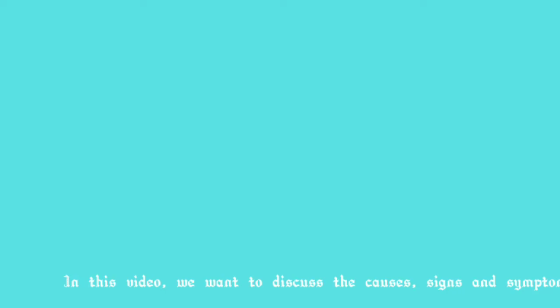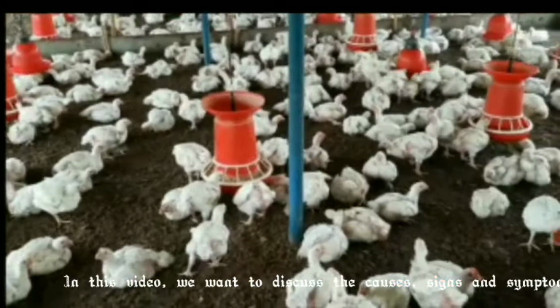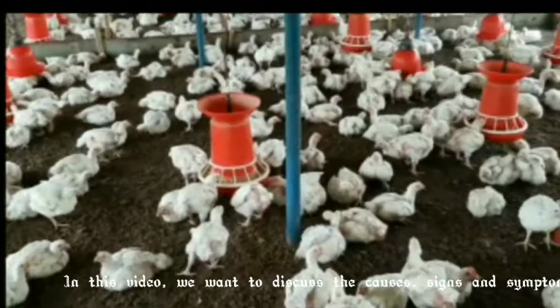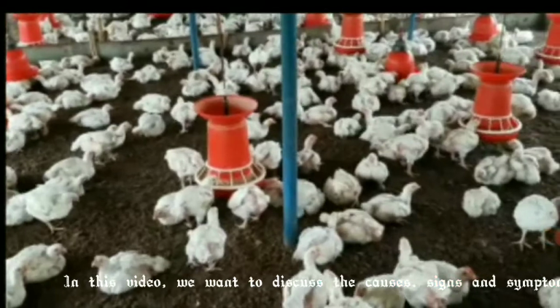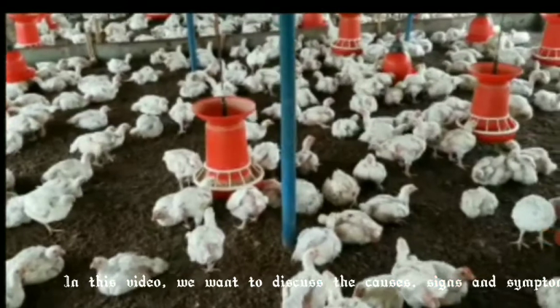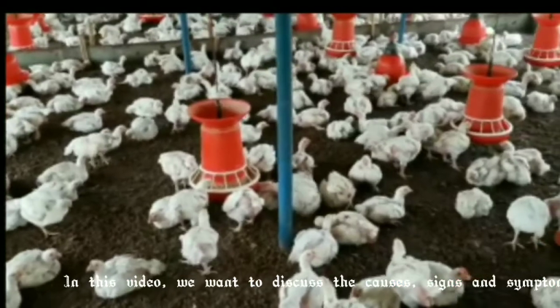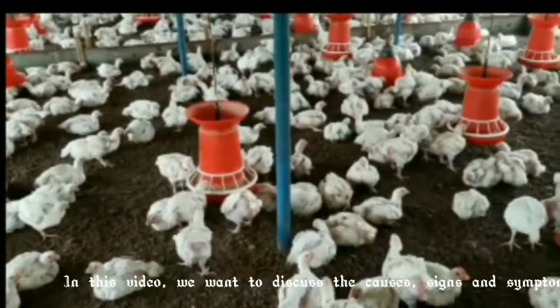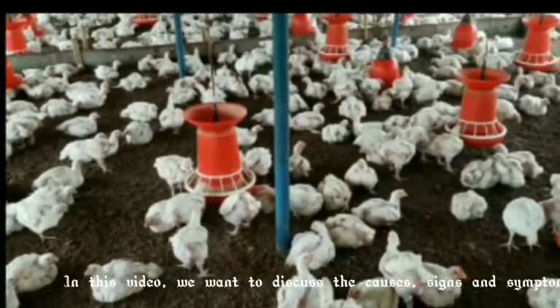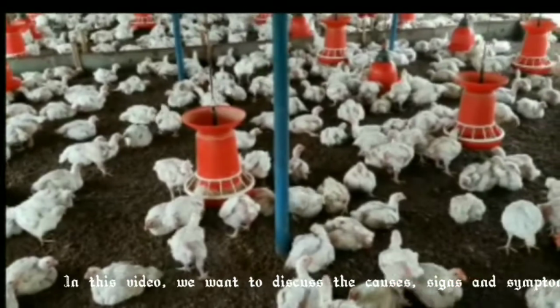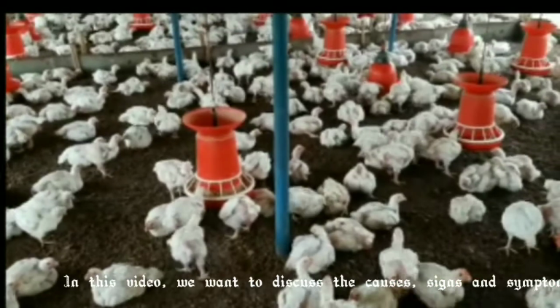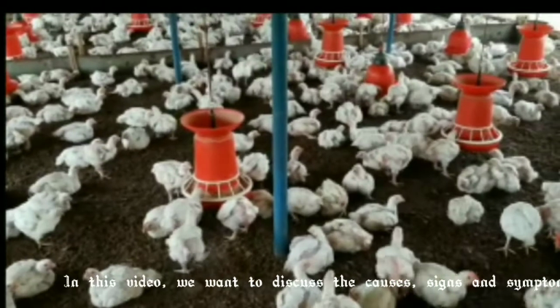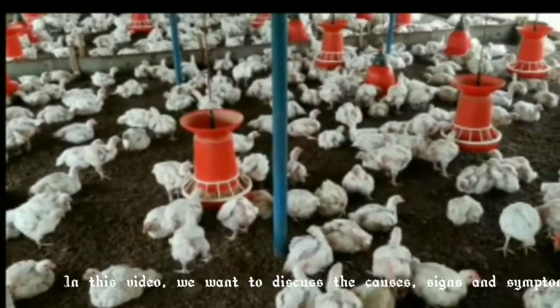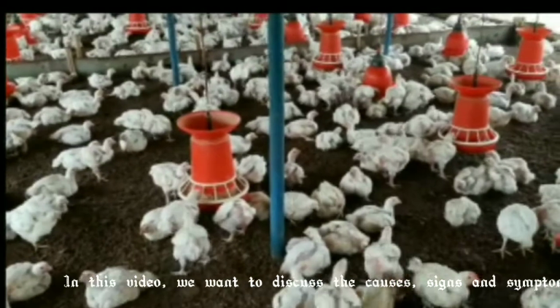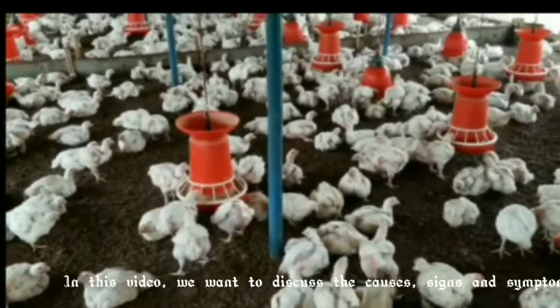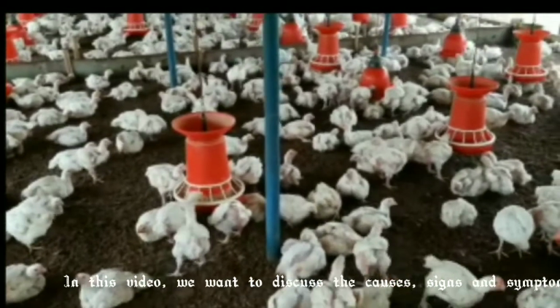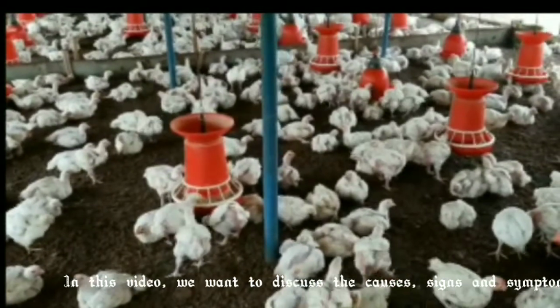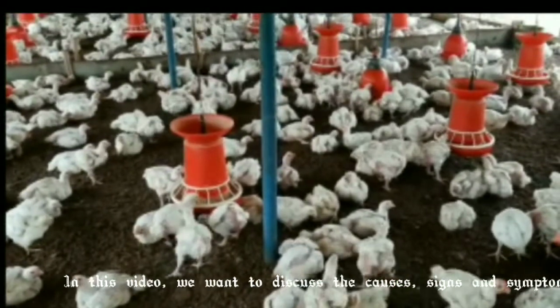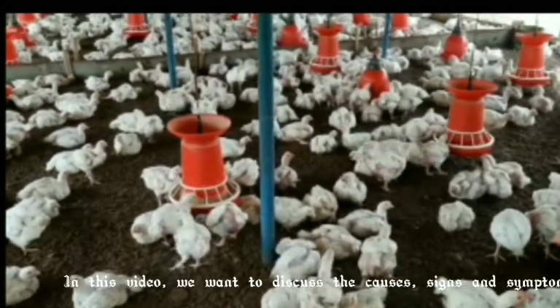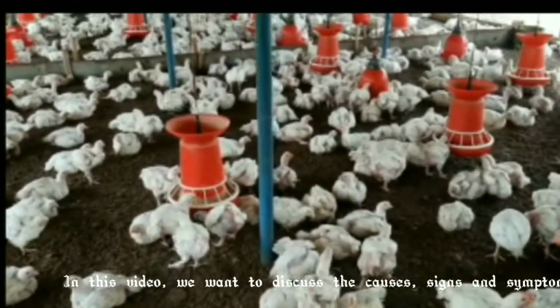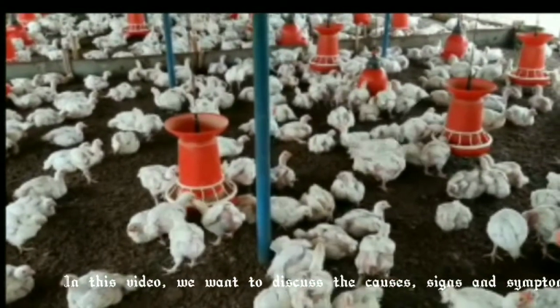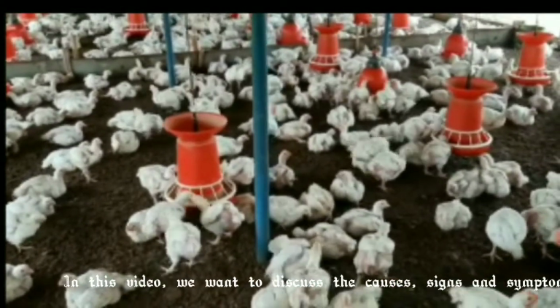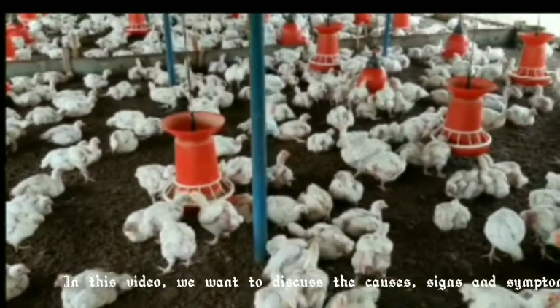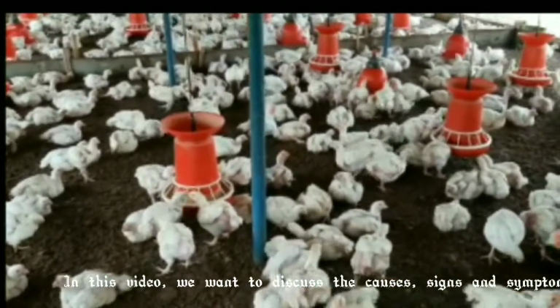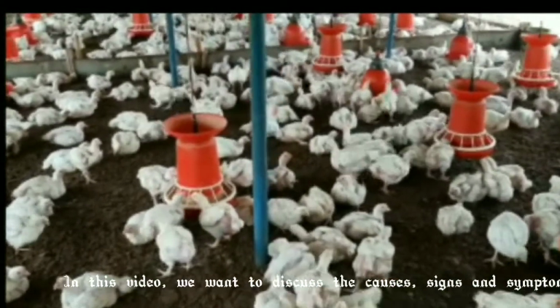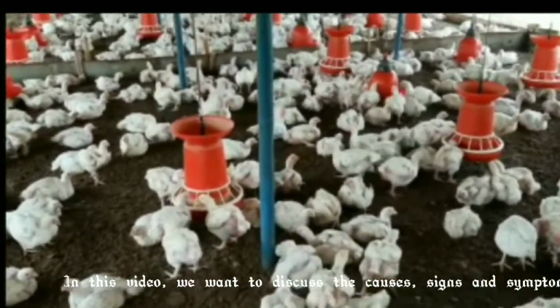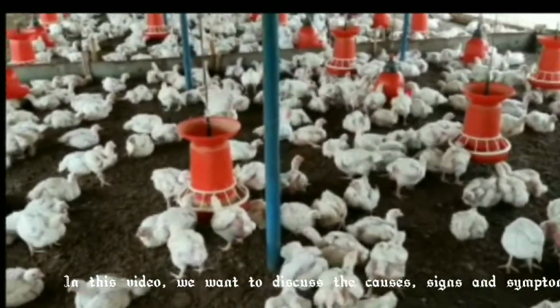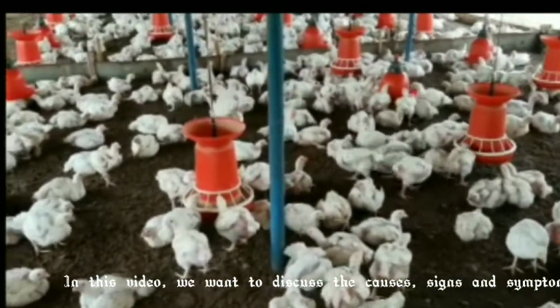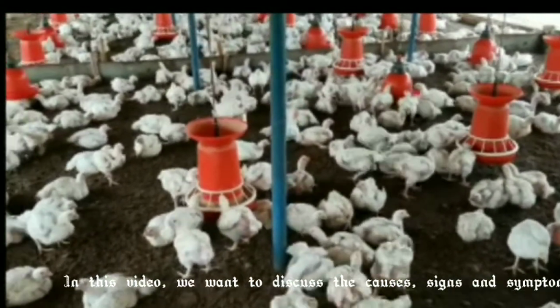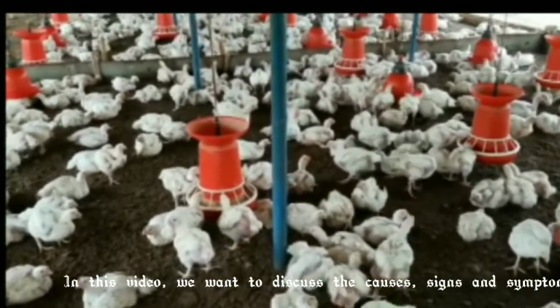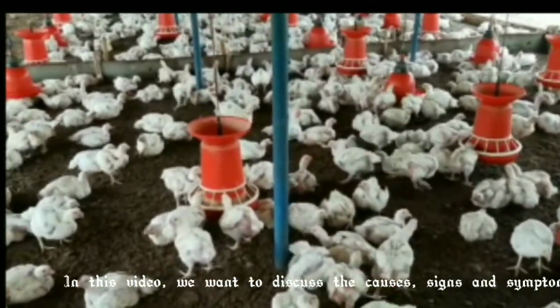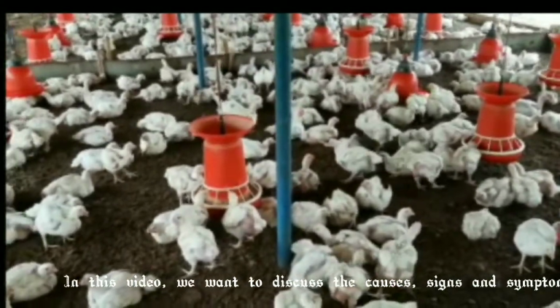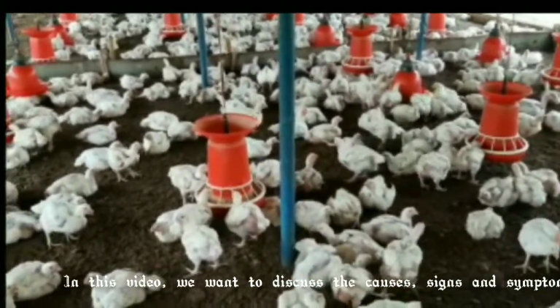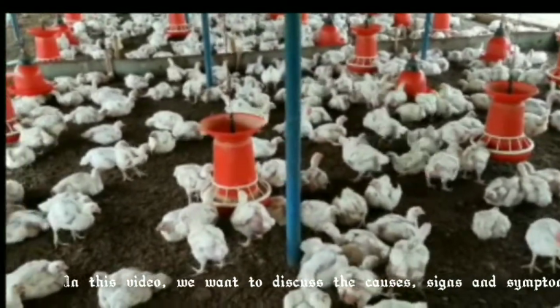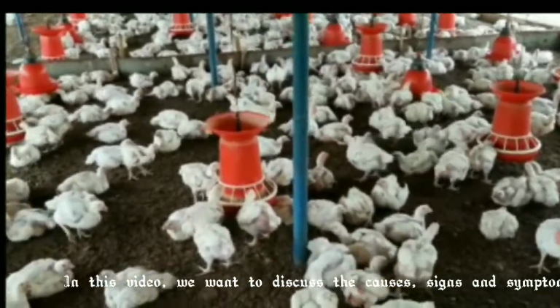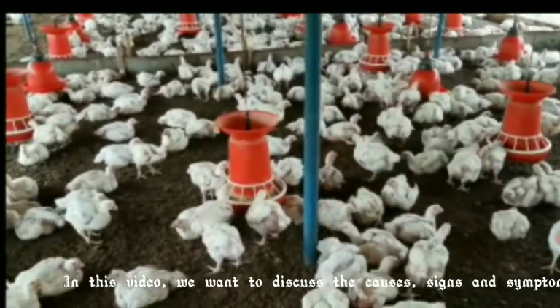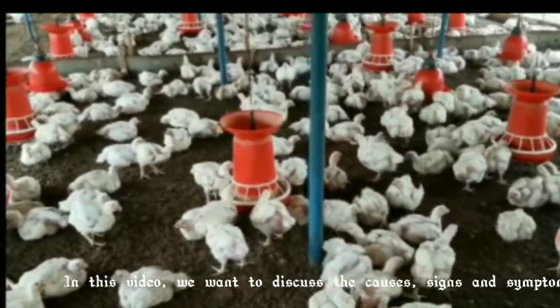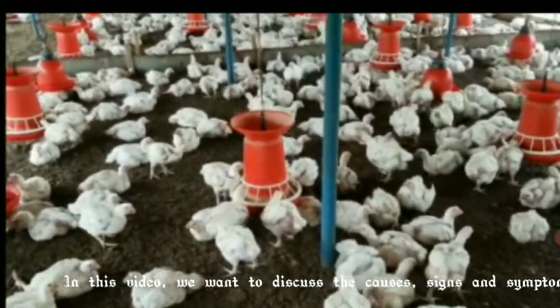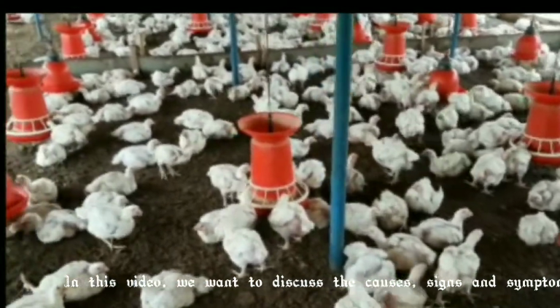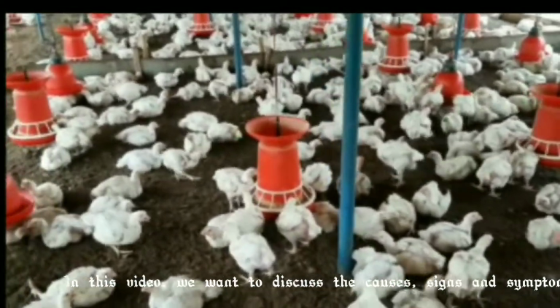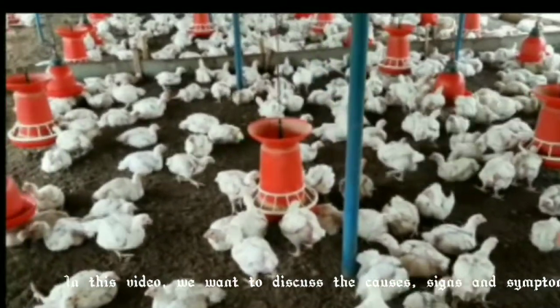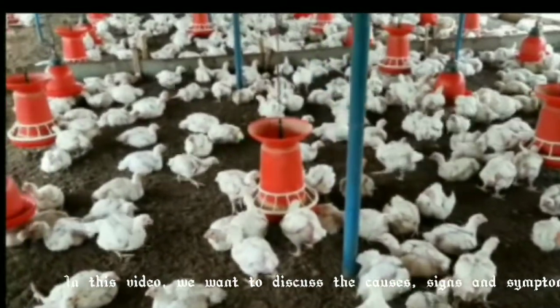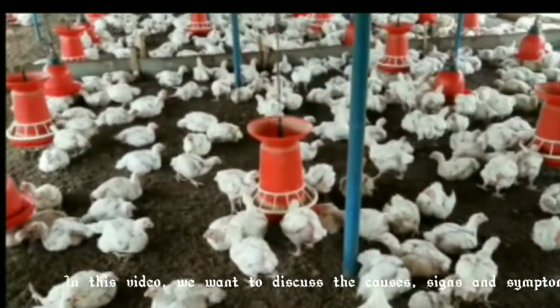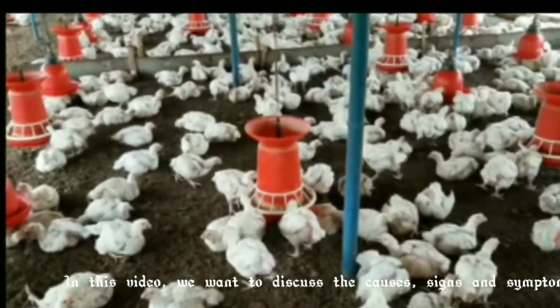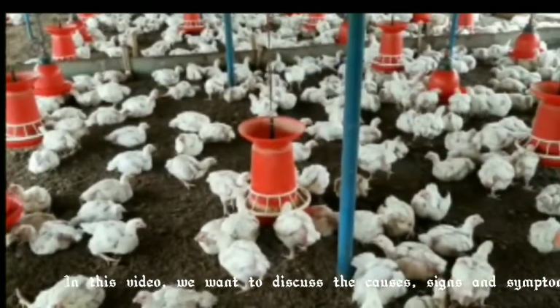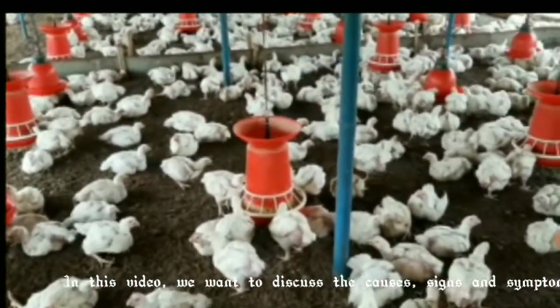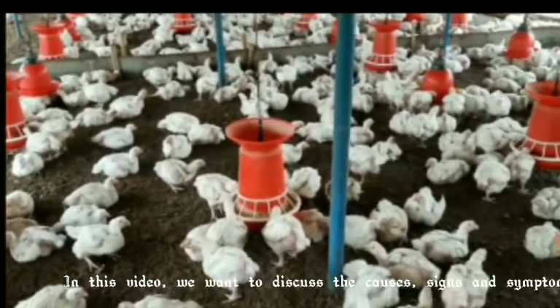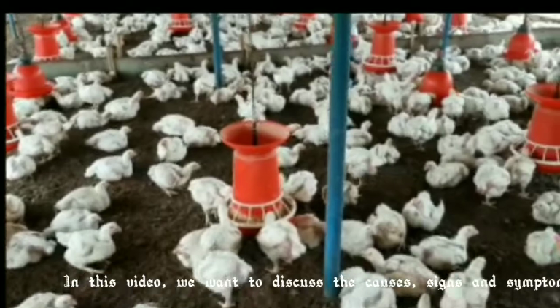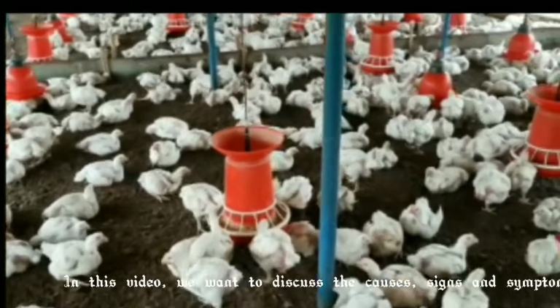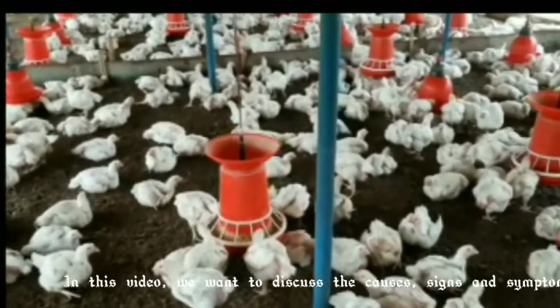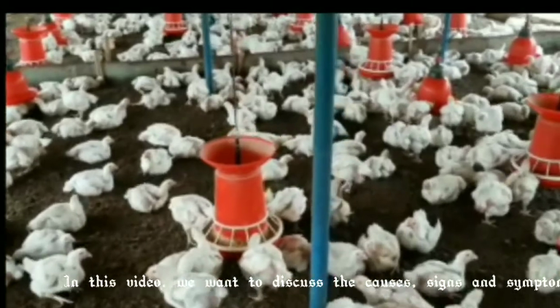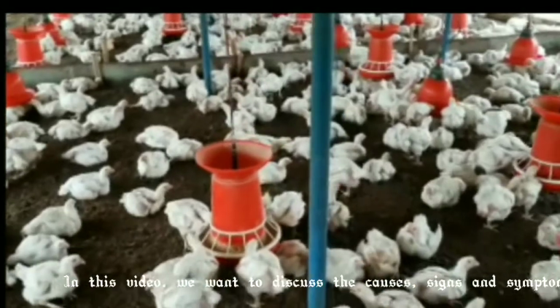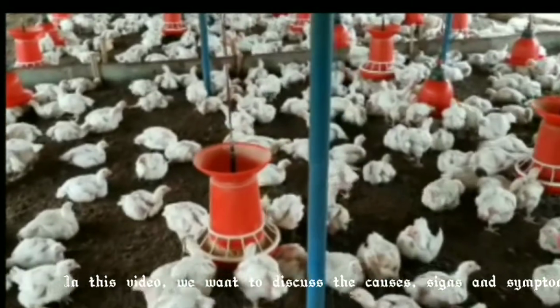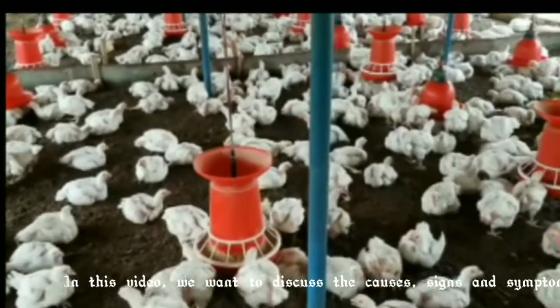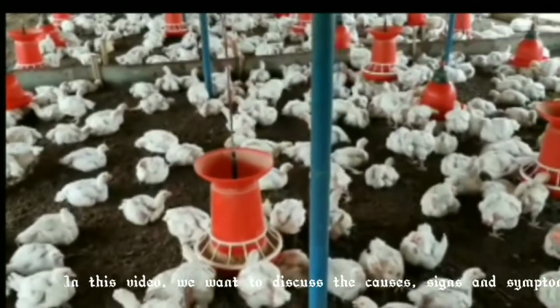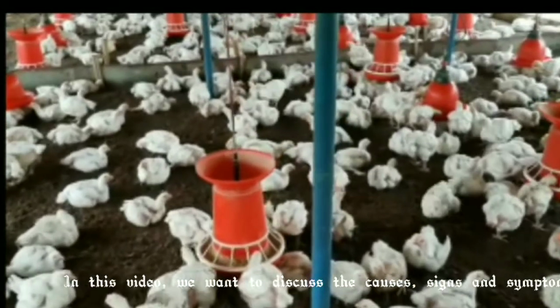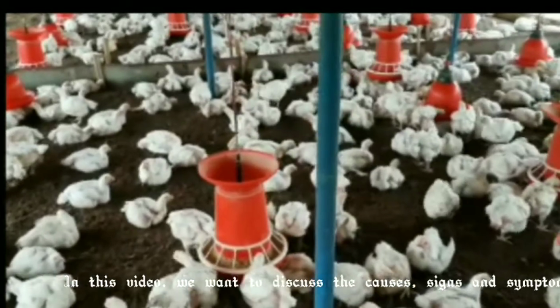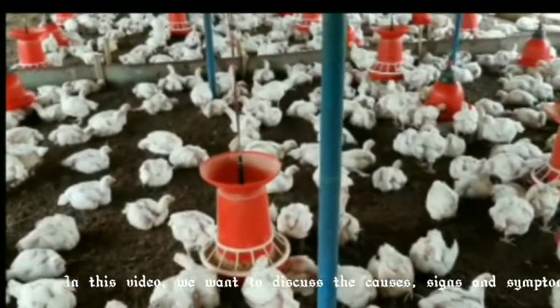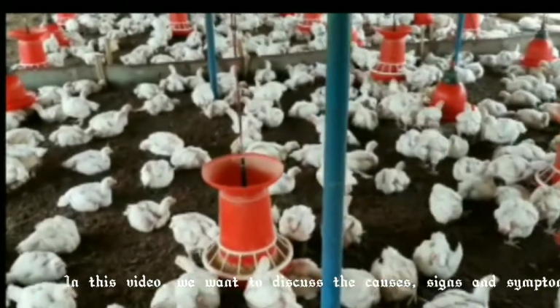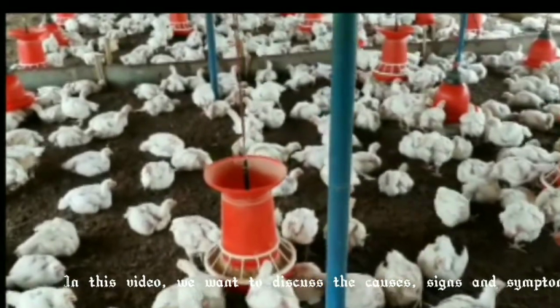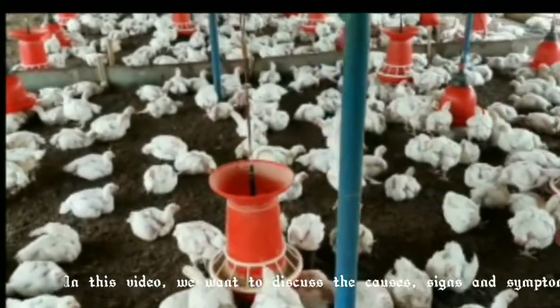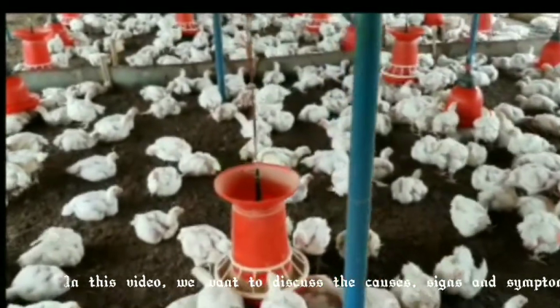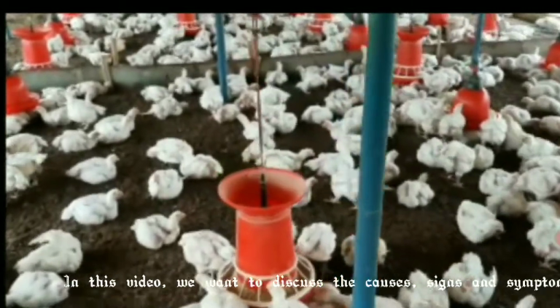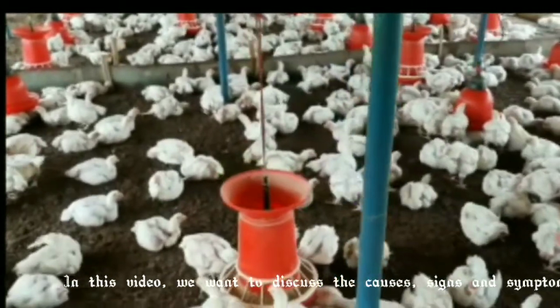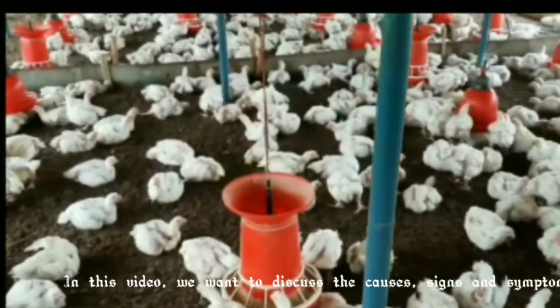In this video, we want to discuss the causes, signs and symptoms, prevention and treatment of coccidiosis in chickens.